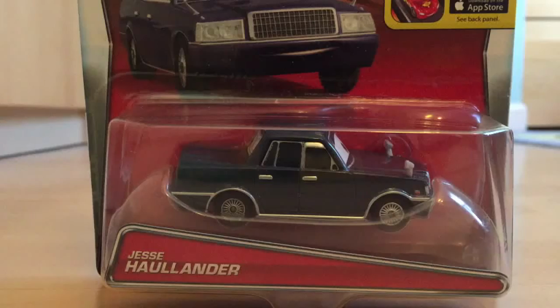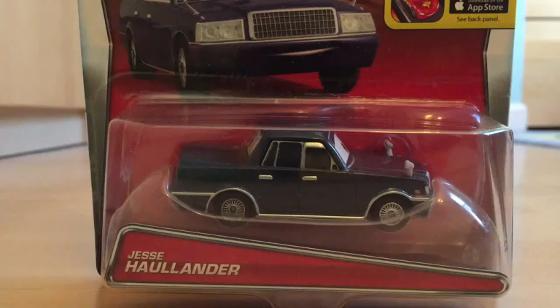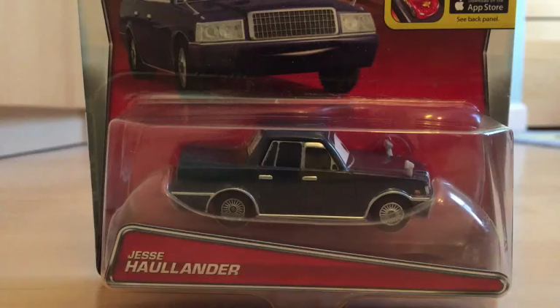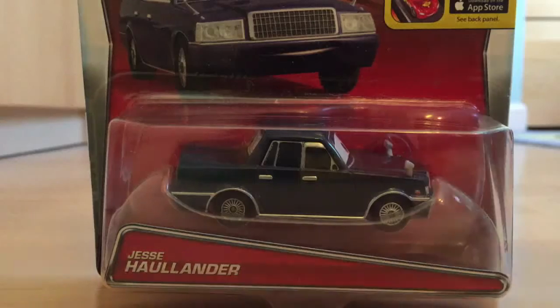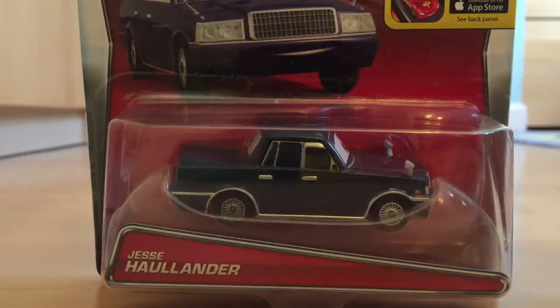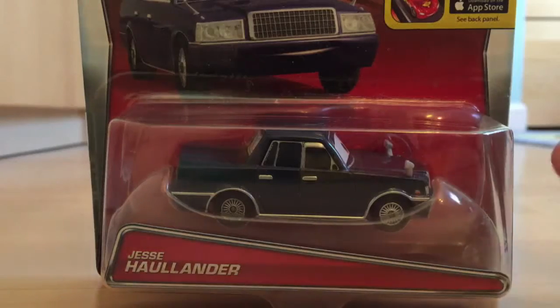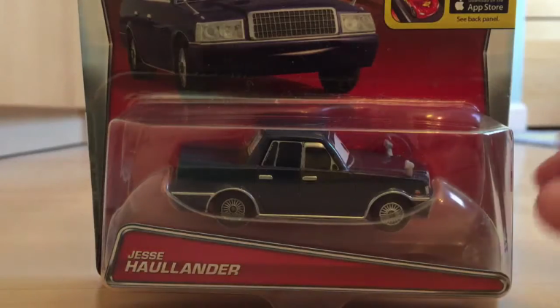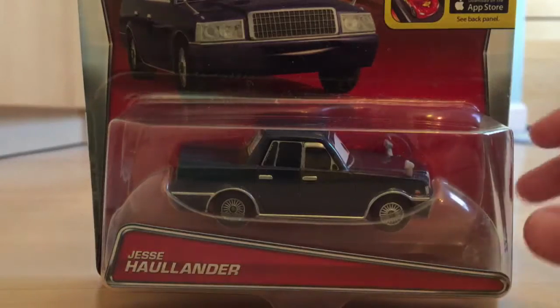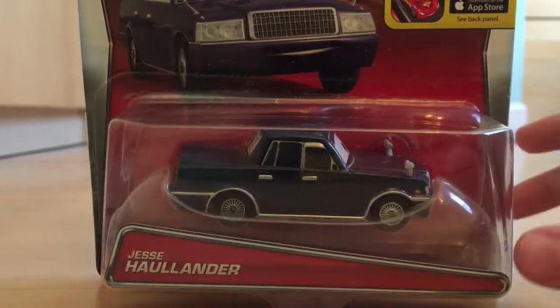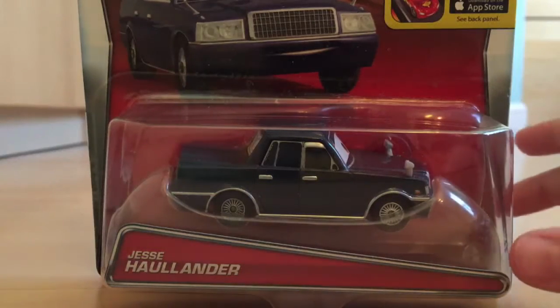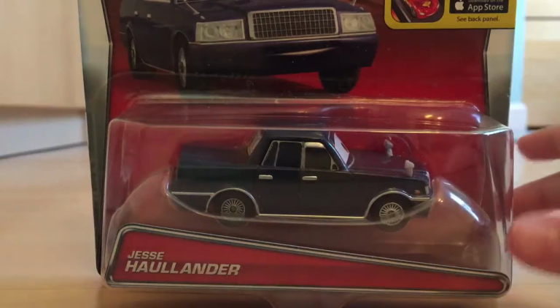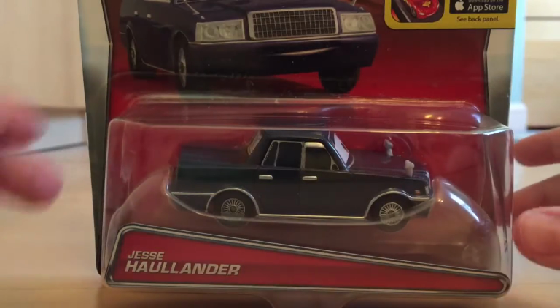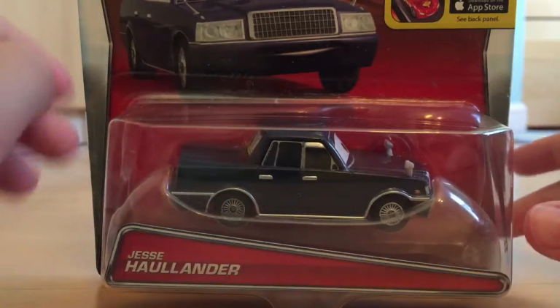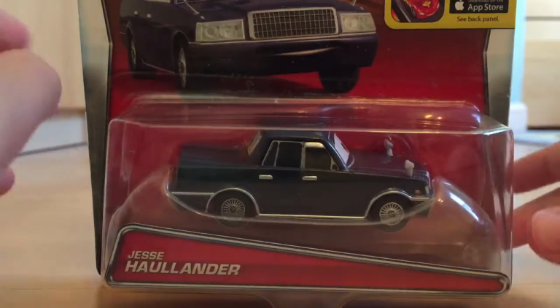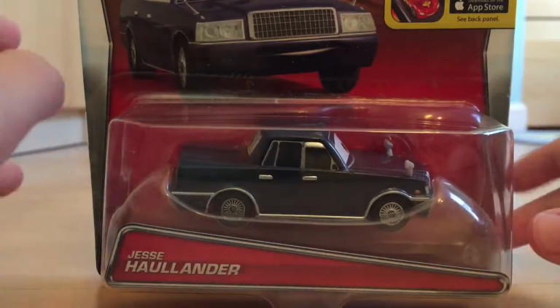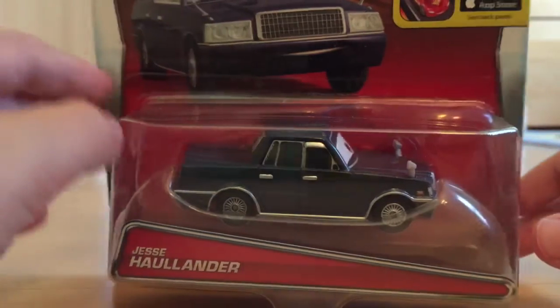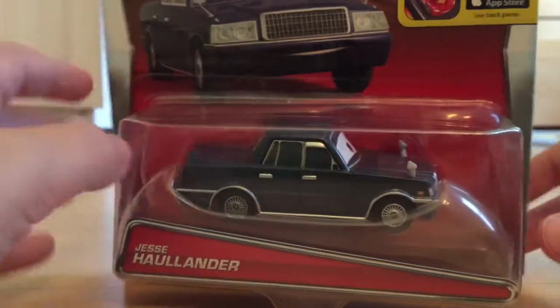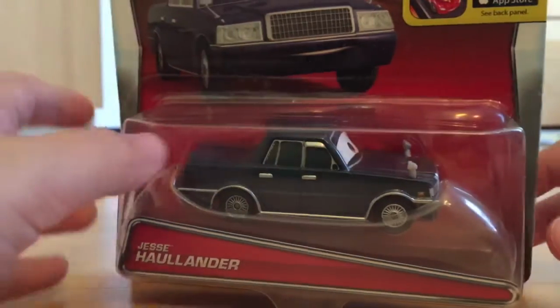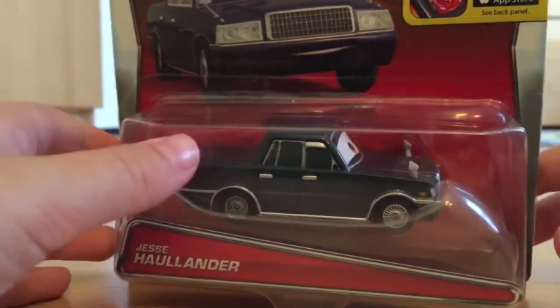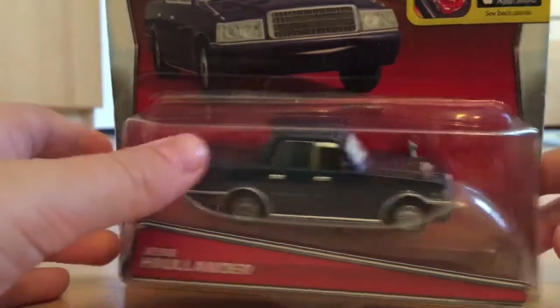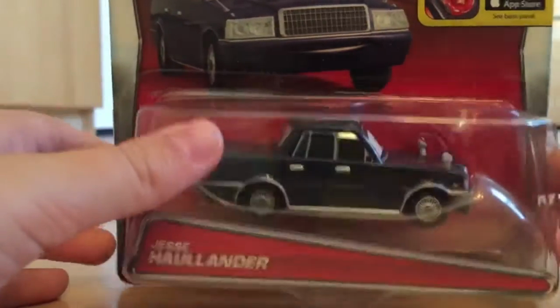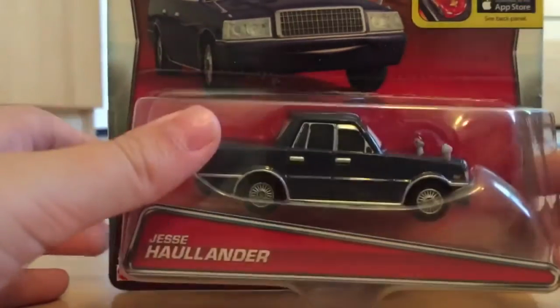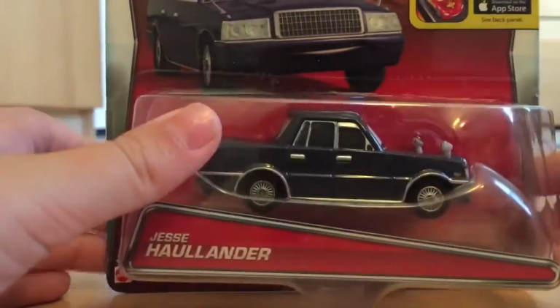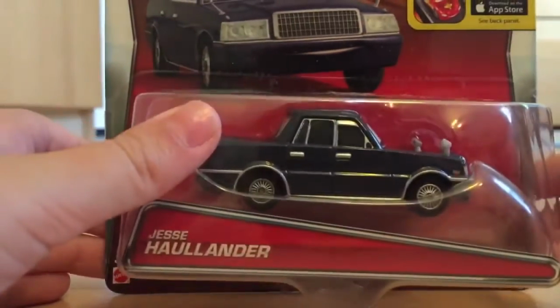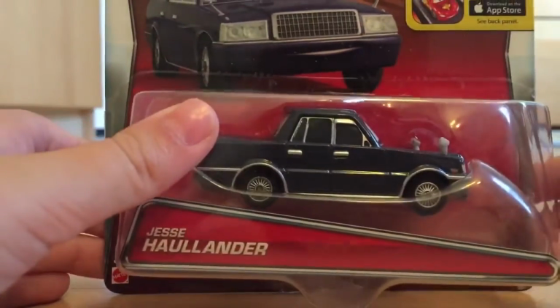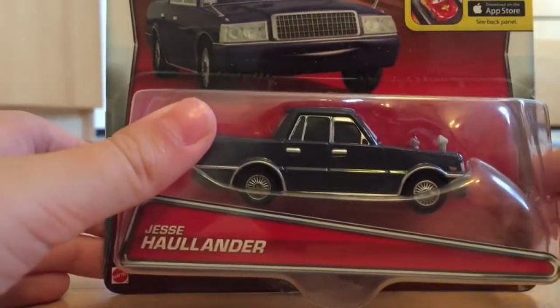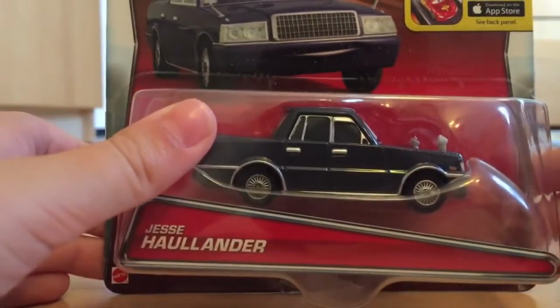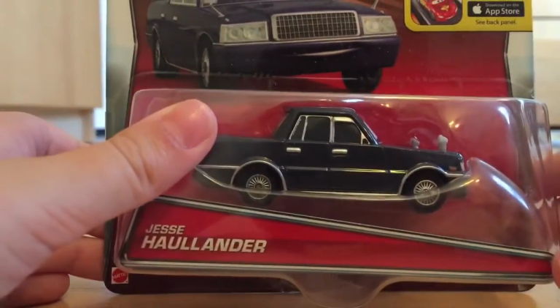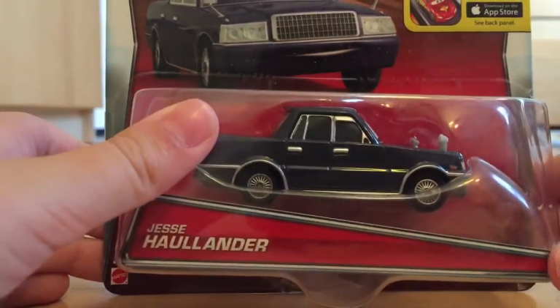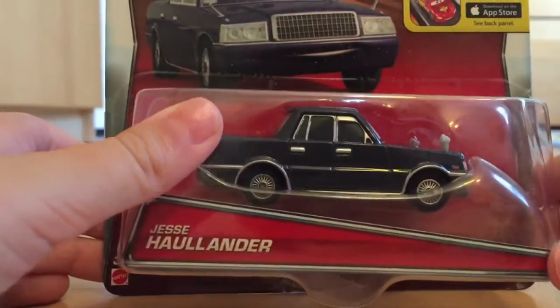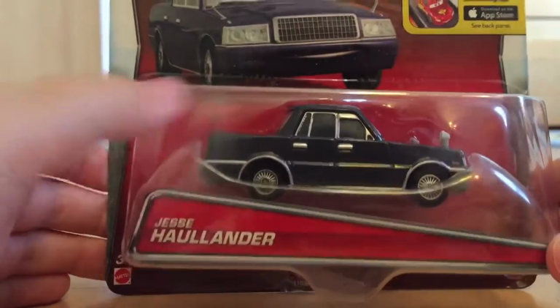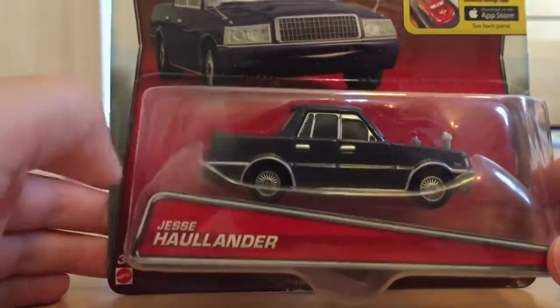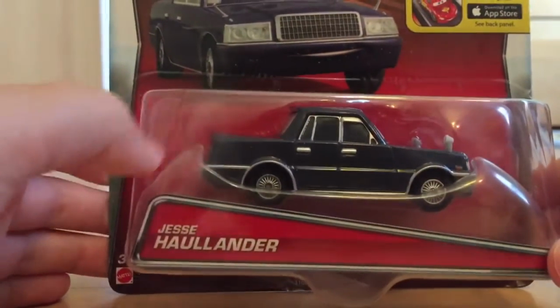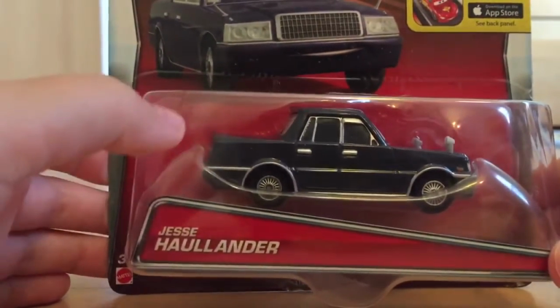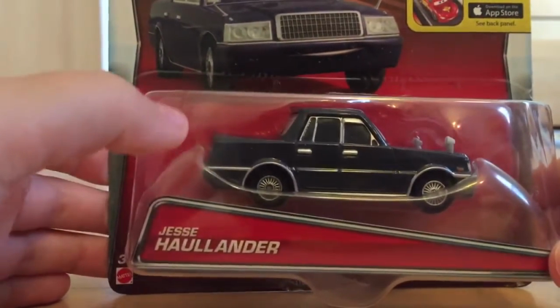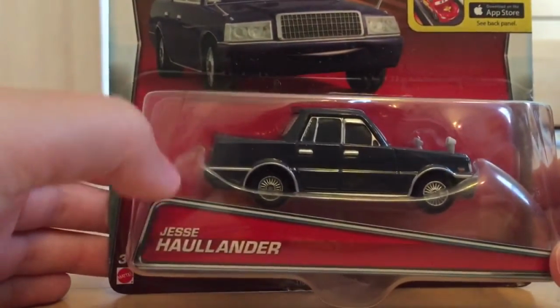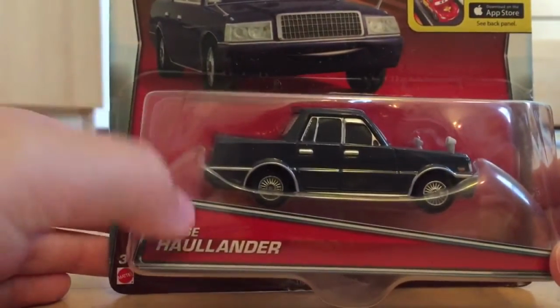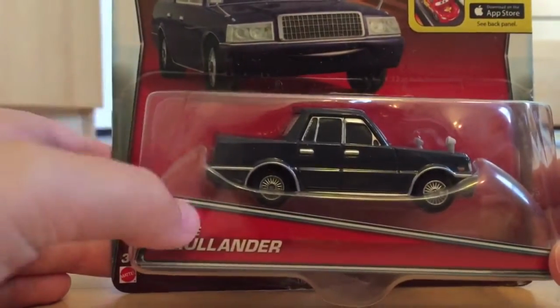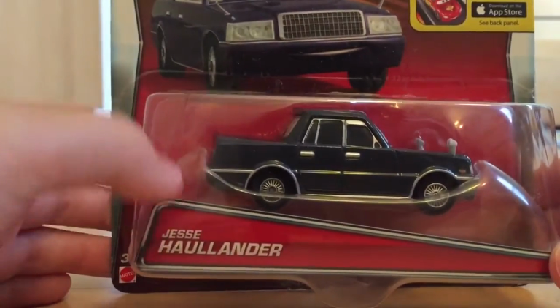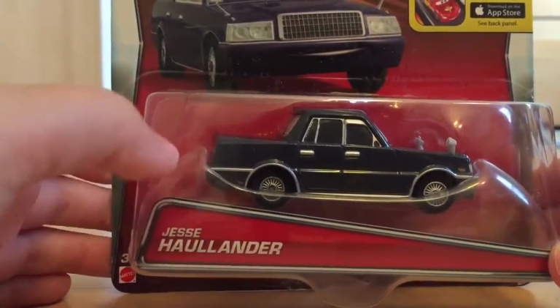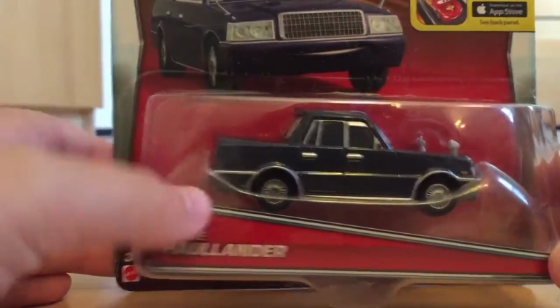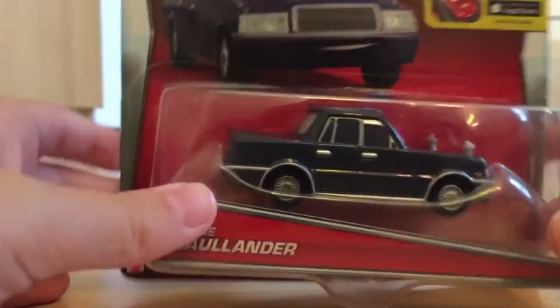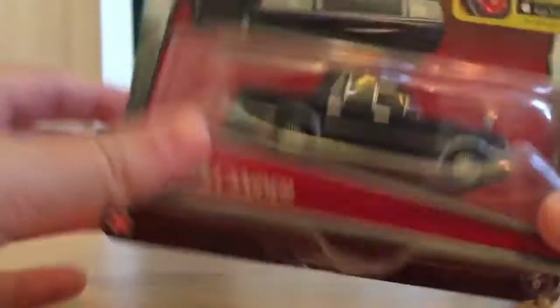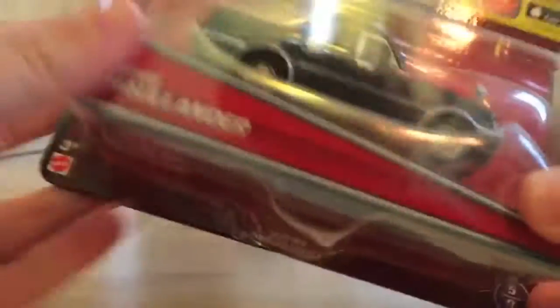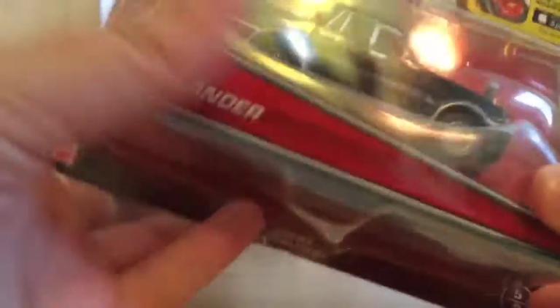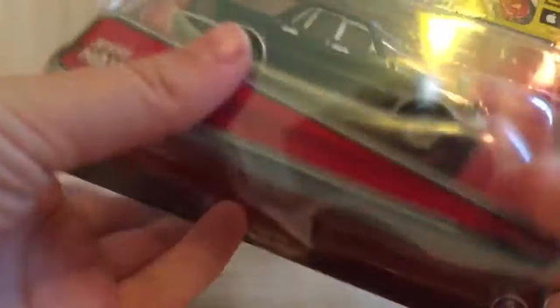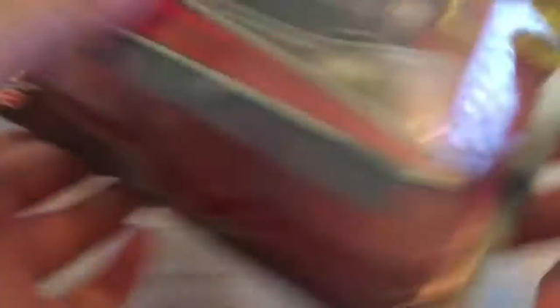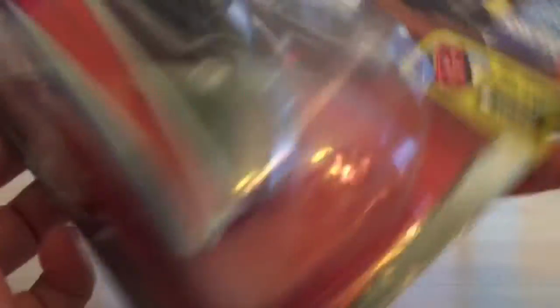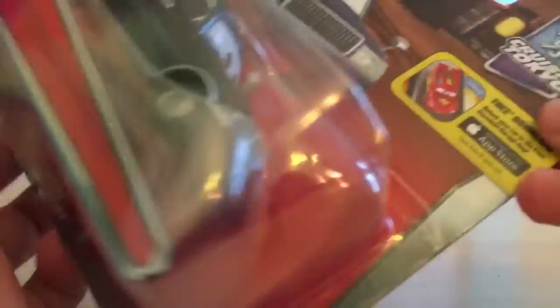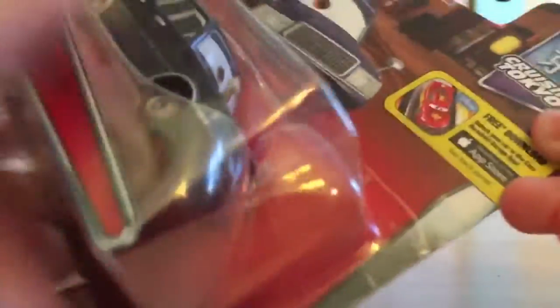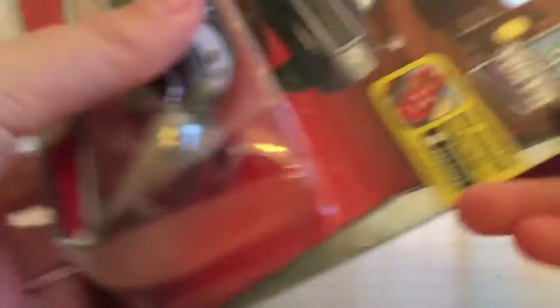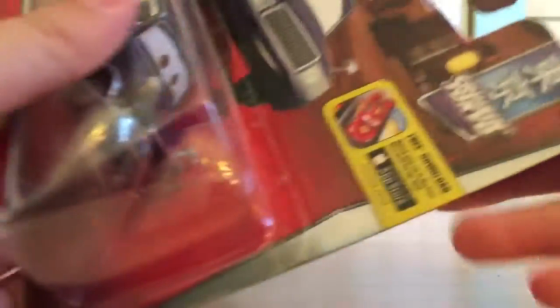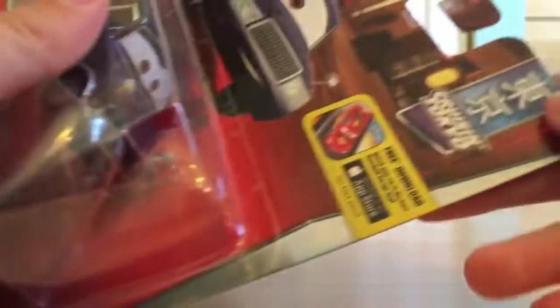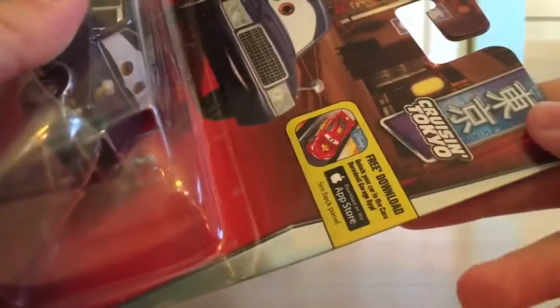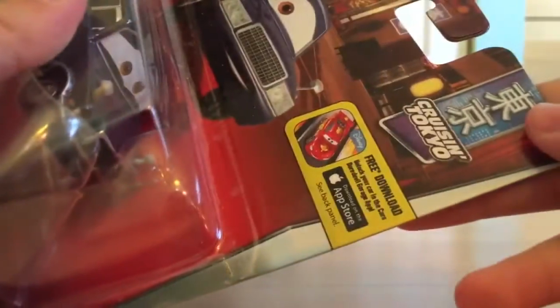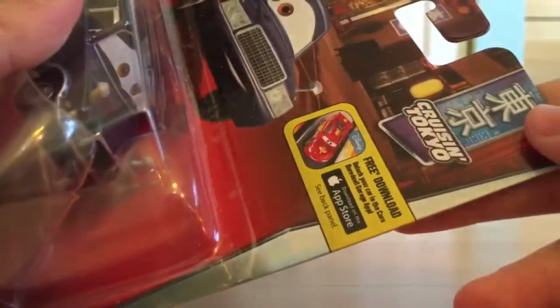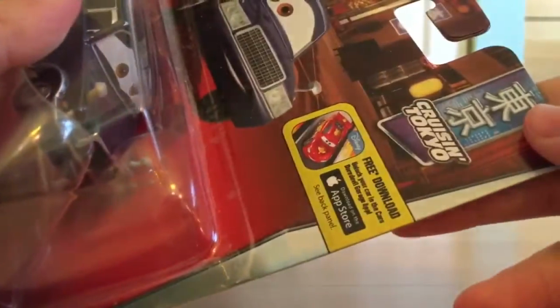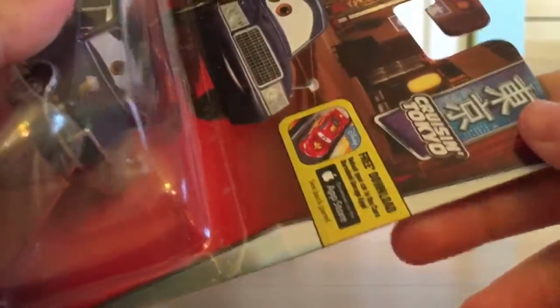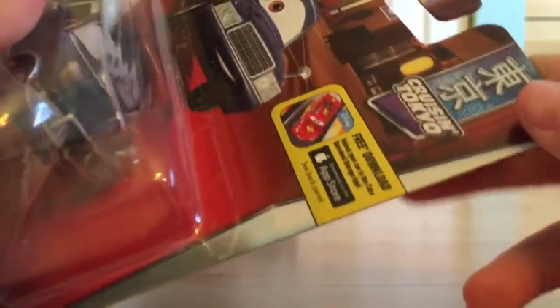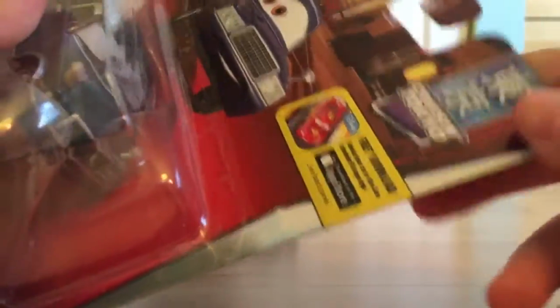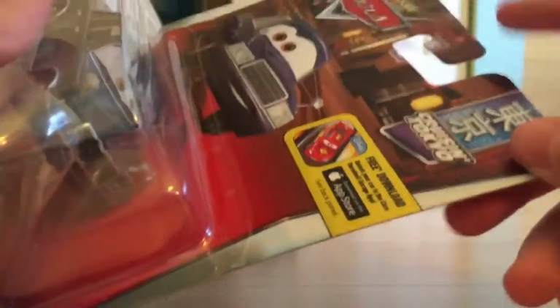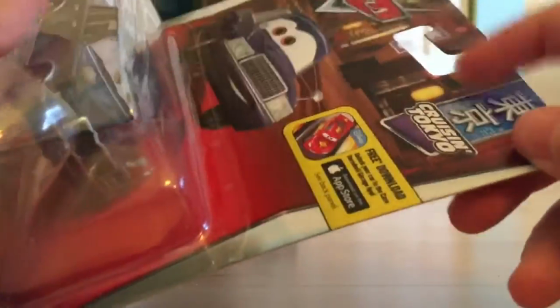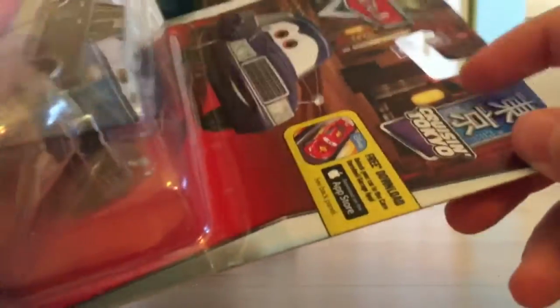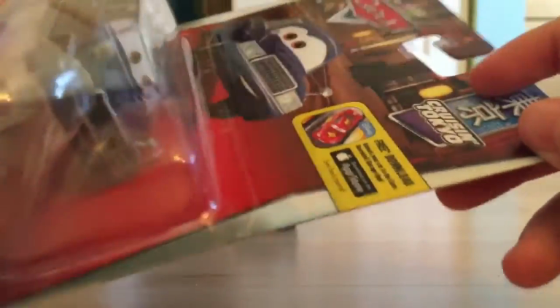Hey guys, and welcome to DieCashReviews. Today I'll be doing a review on Jussie Hollander, who is in the Cruisin' Tokyo scene.